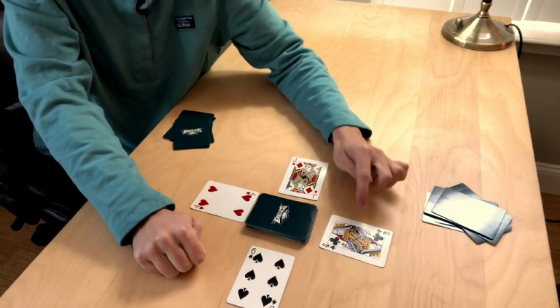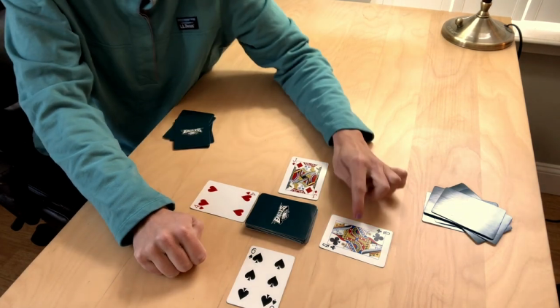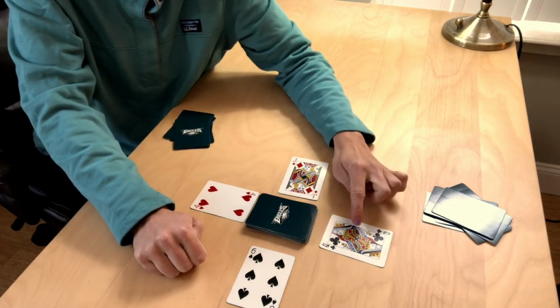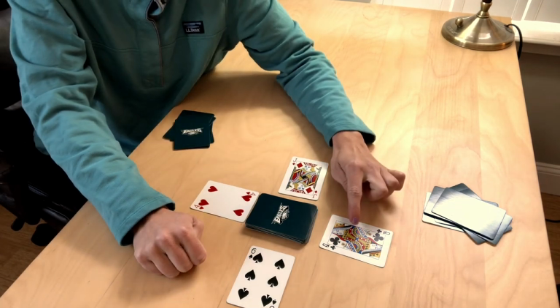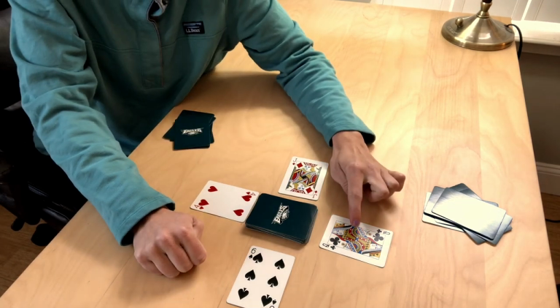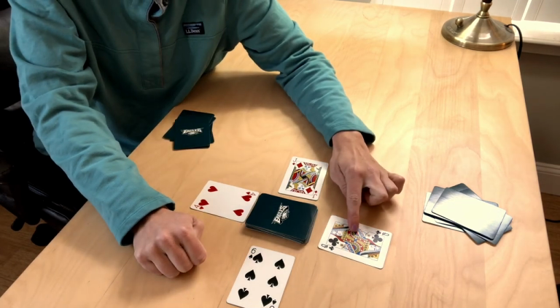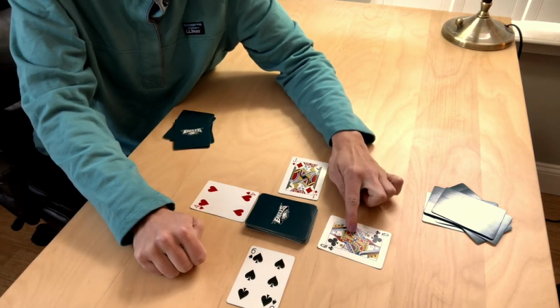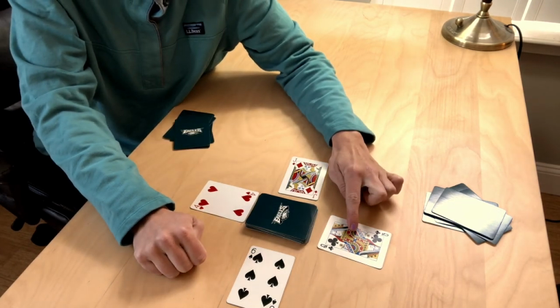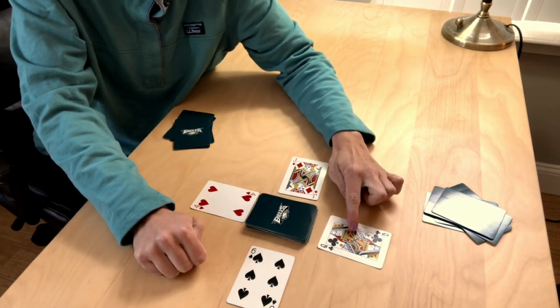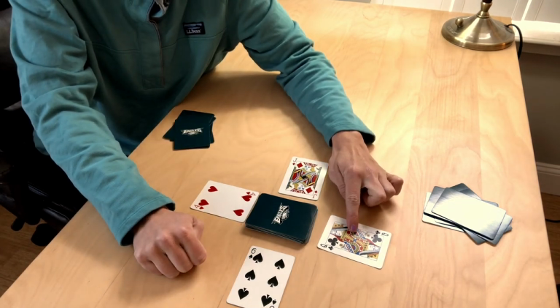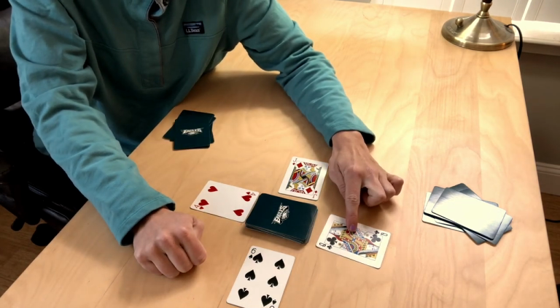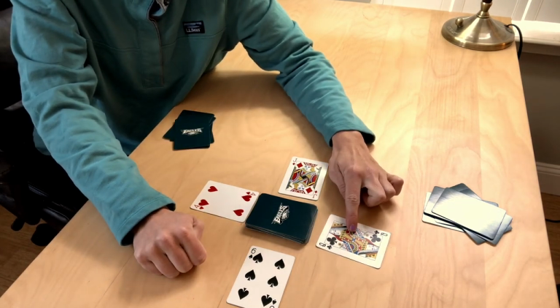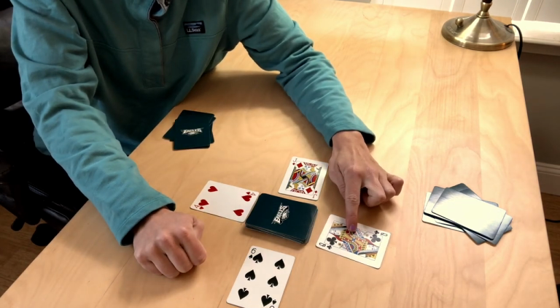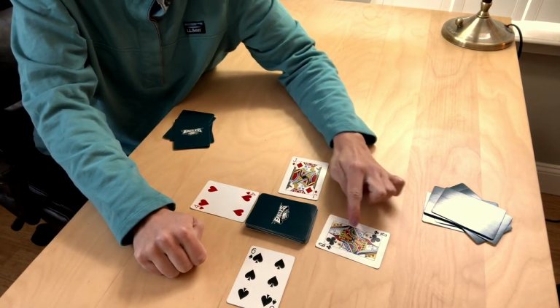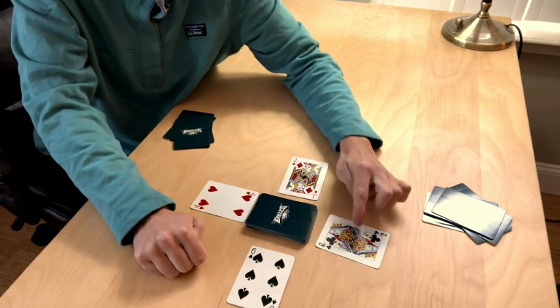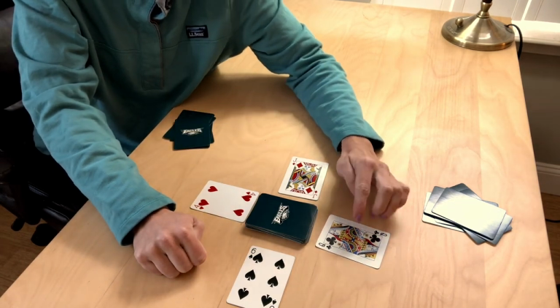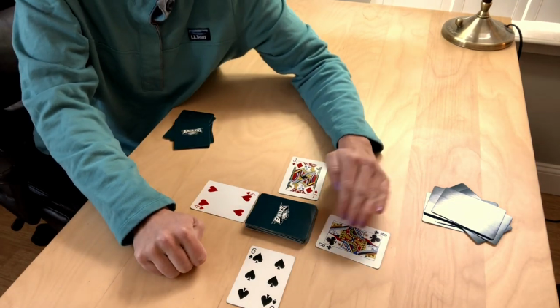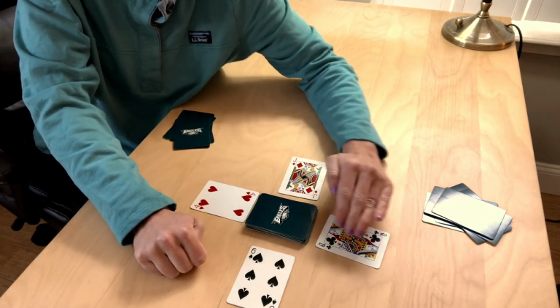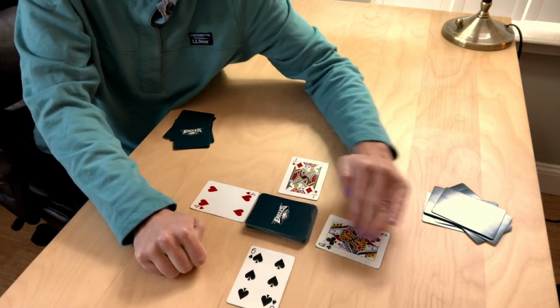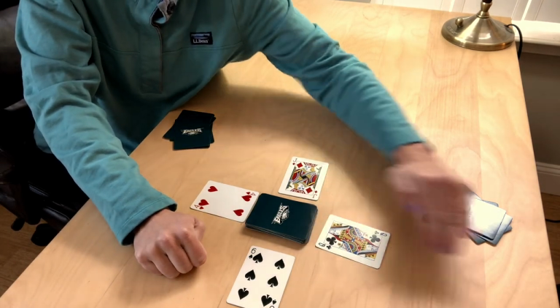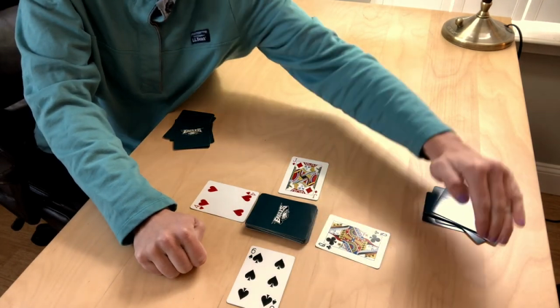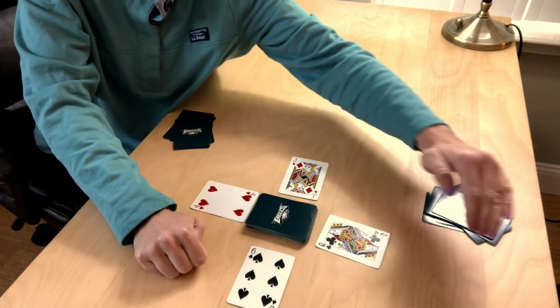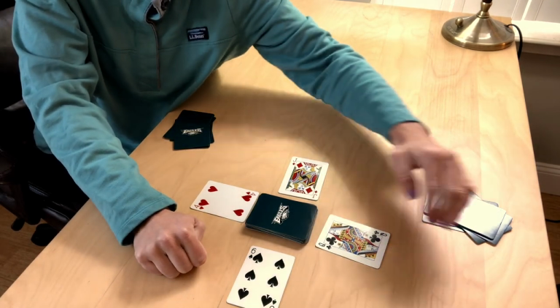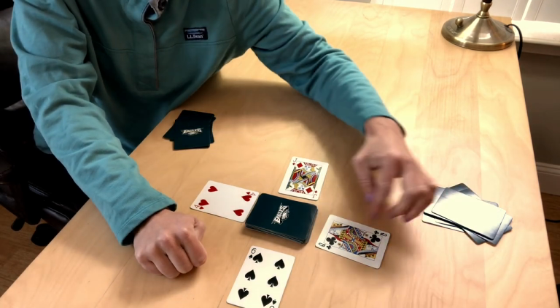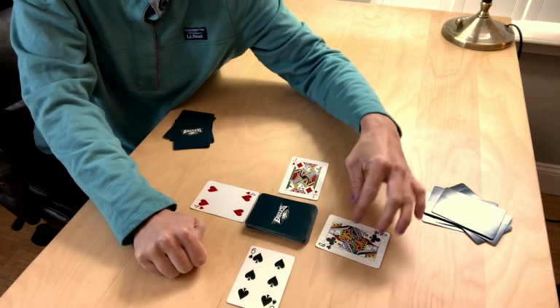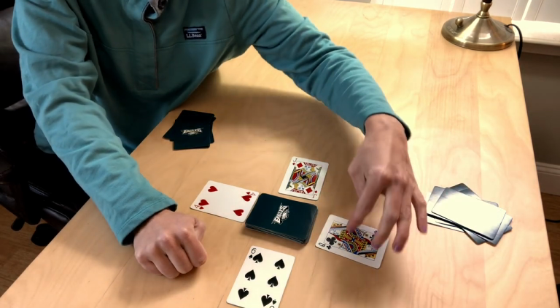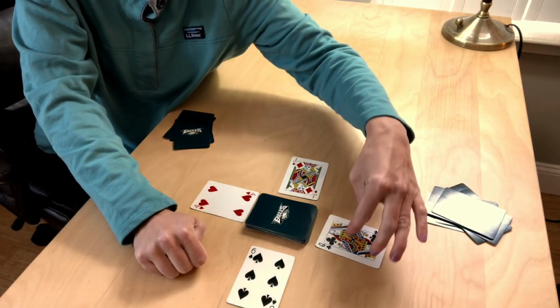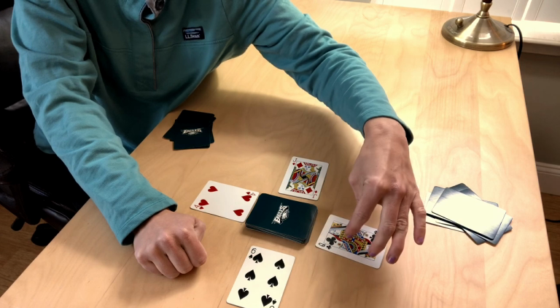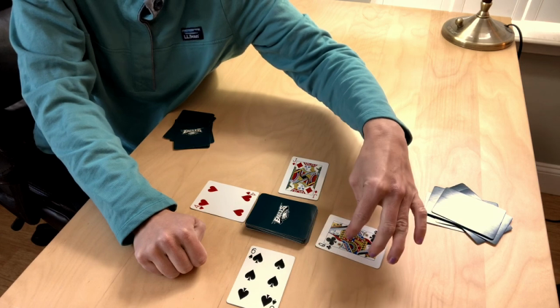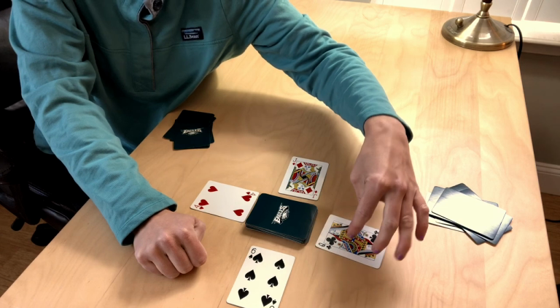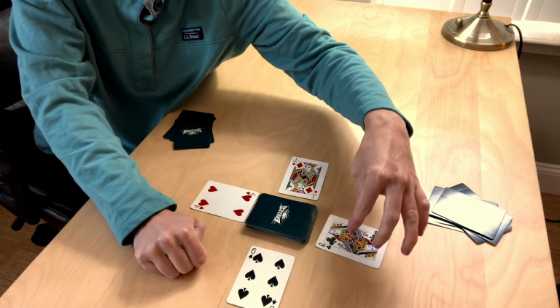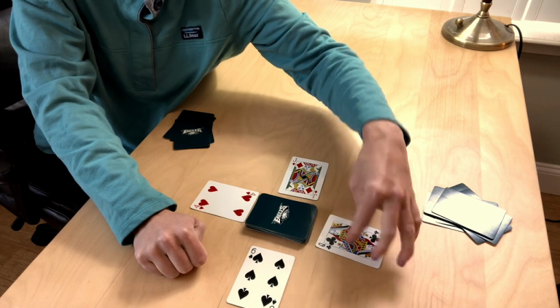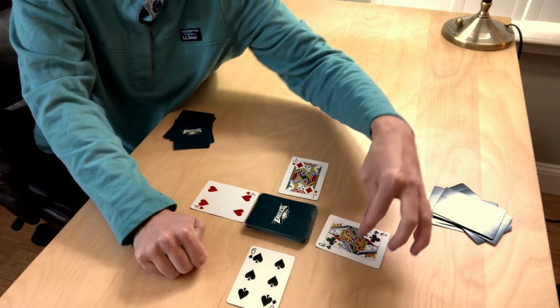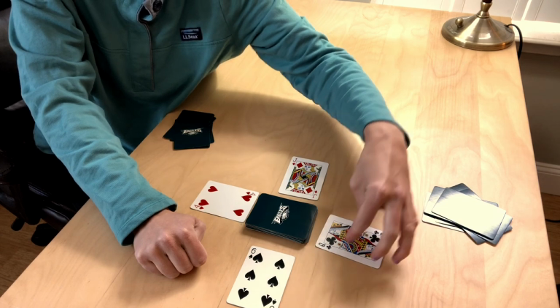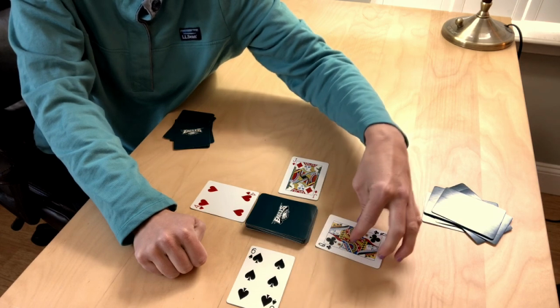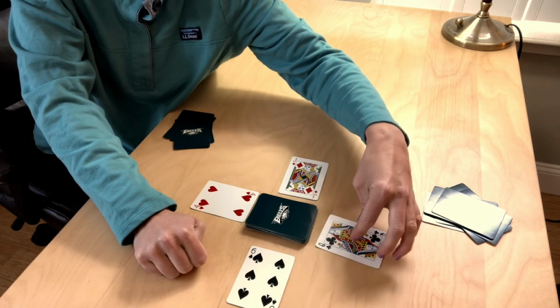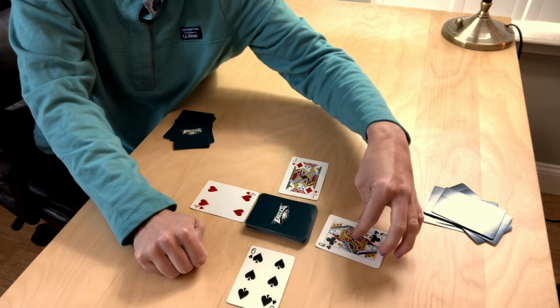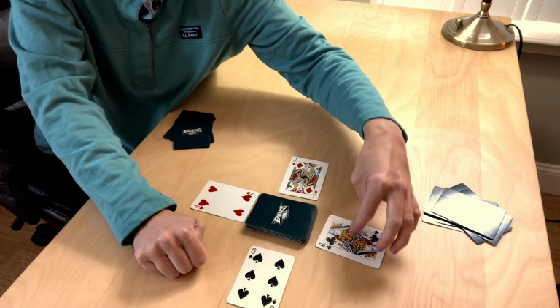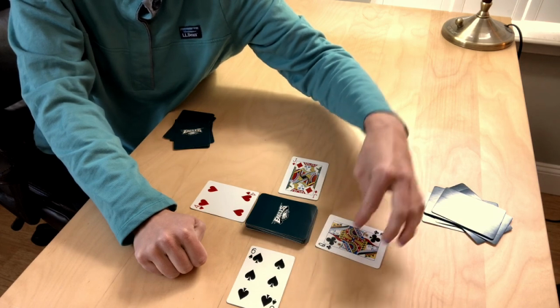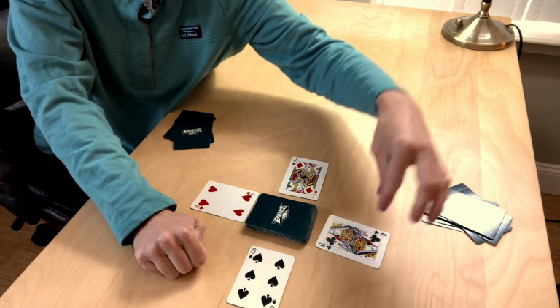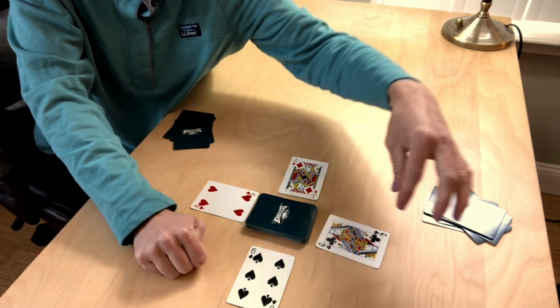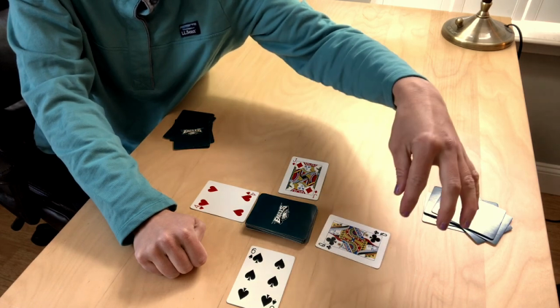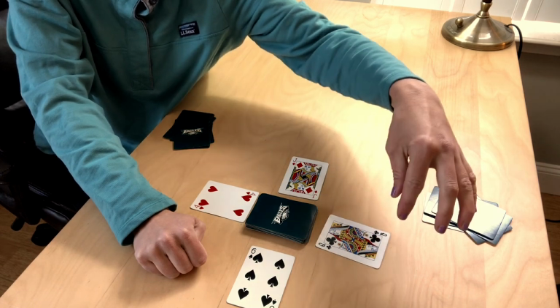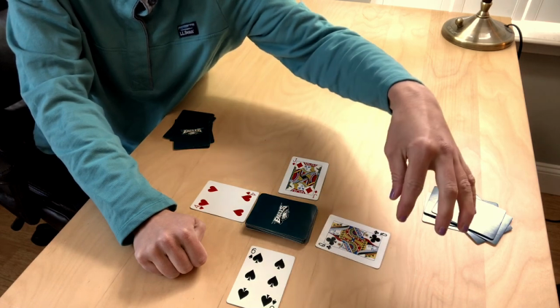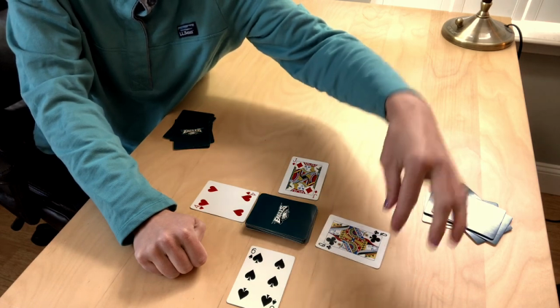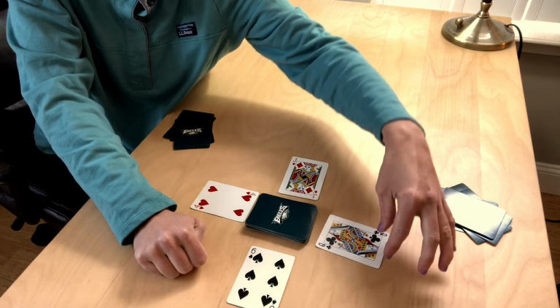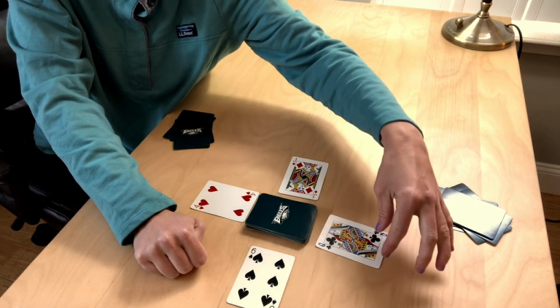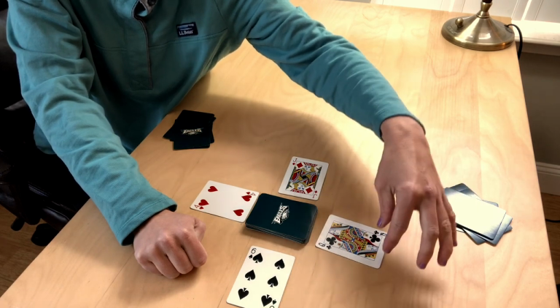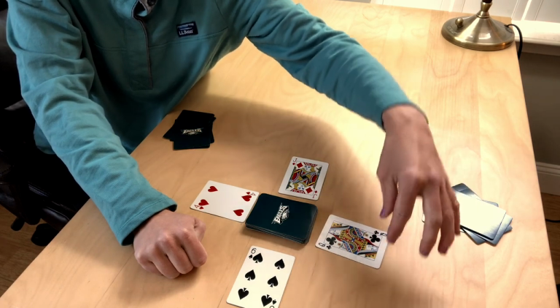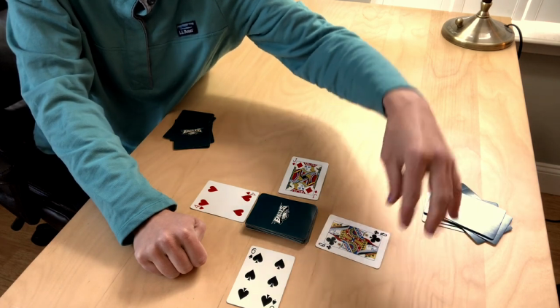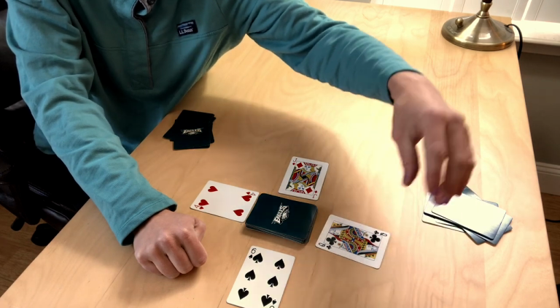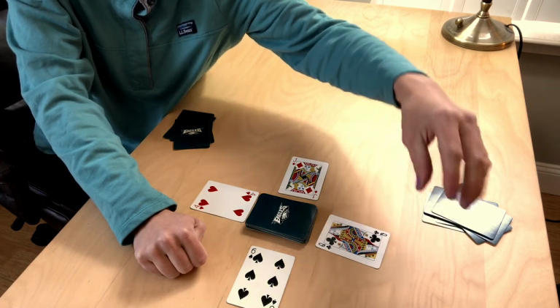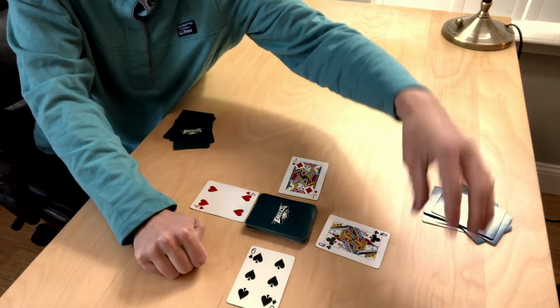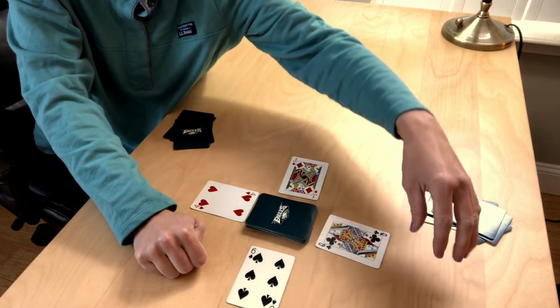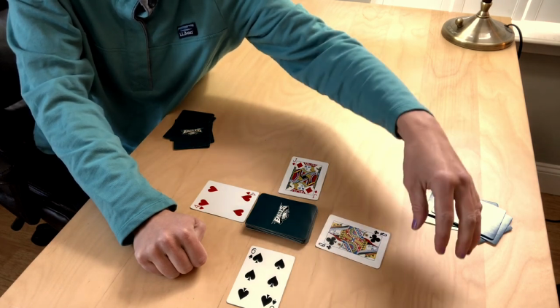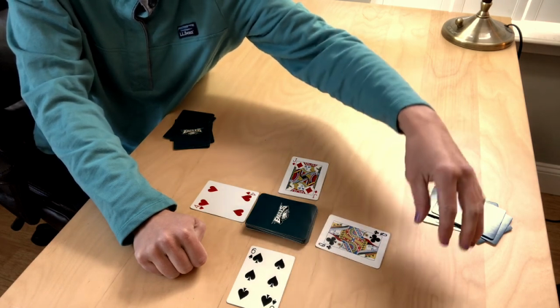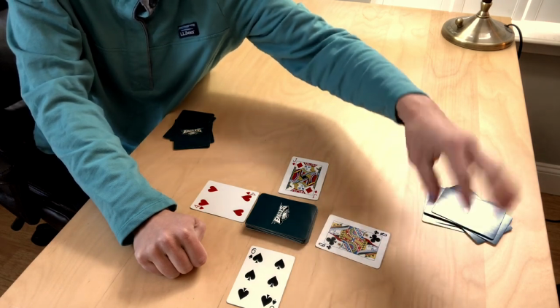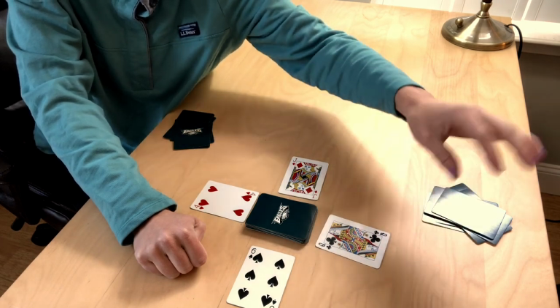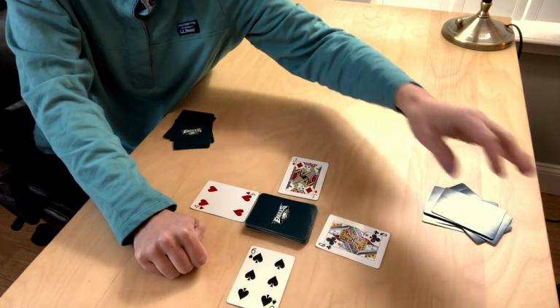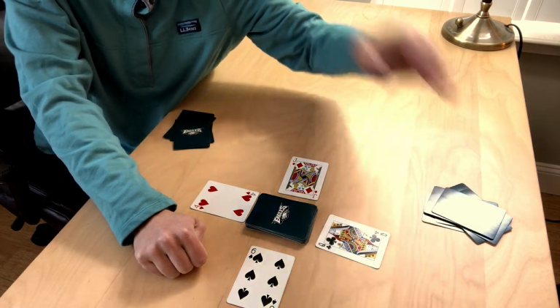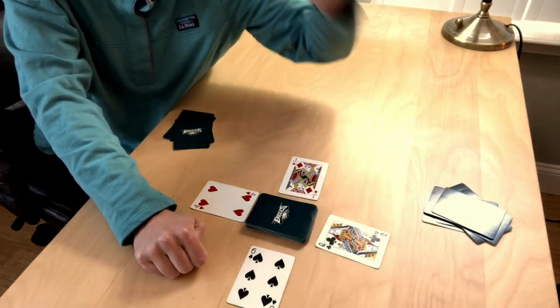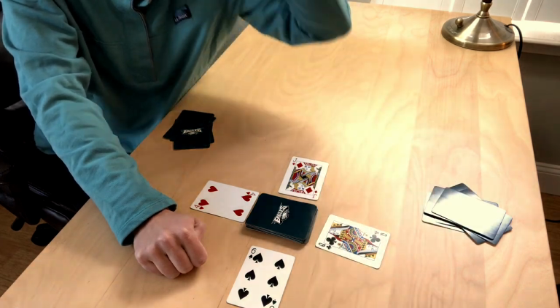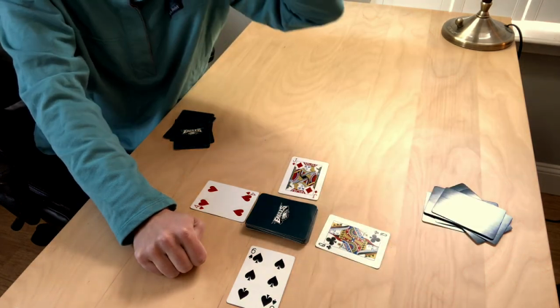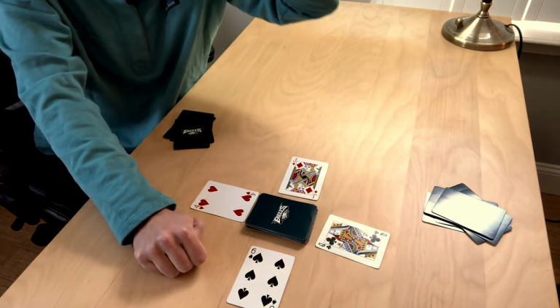On this black queen, you can go down the ranks. So next would be a red jack, a black ten, red nine, and so on.